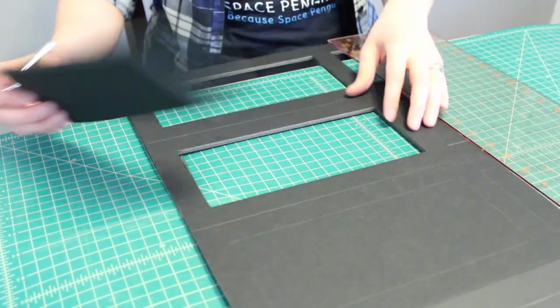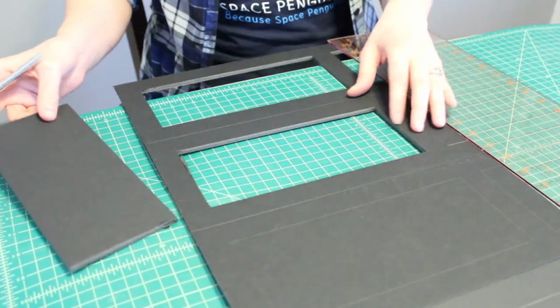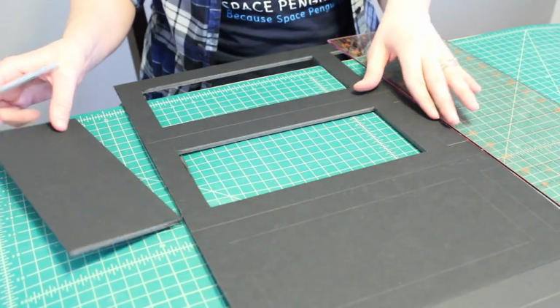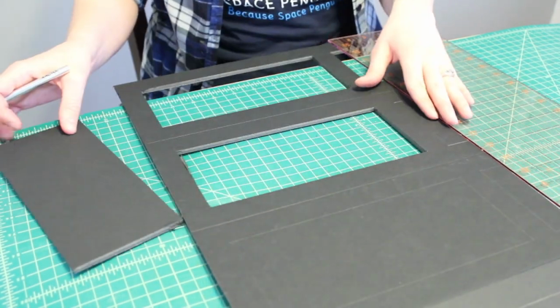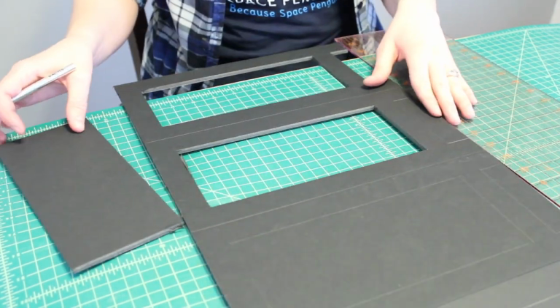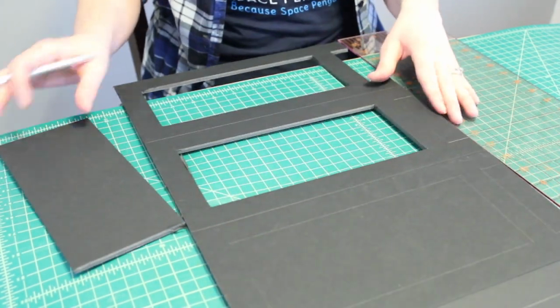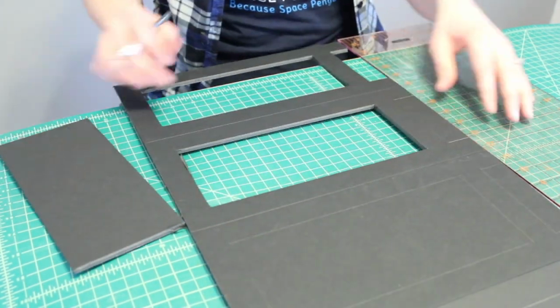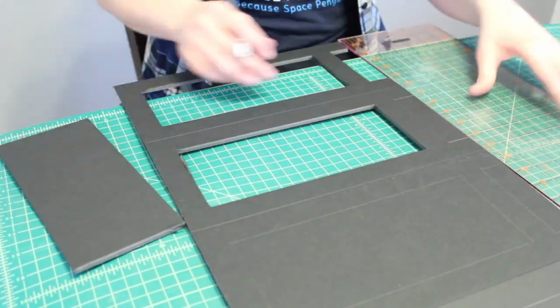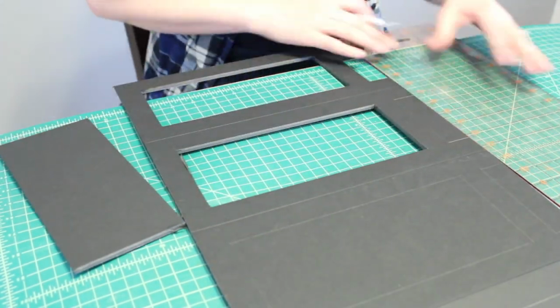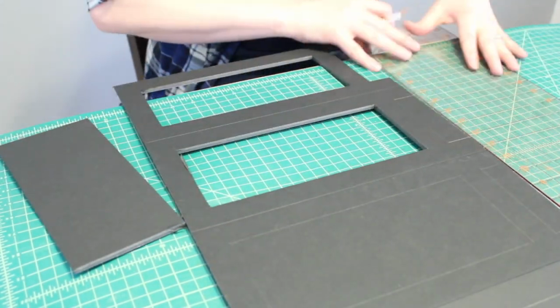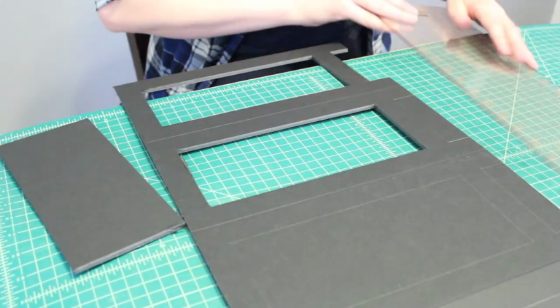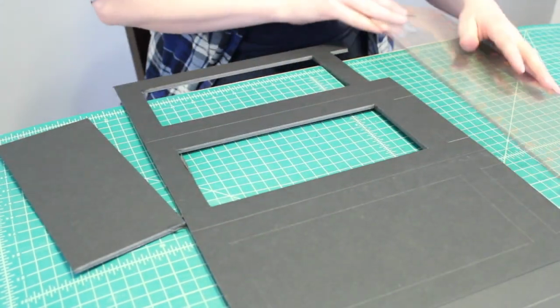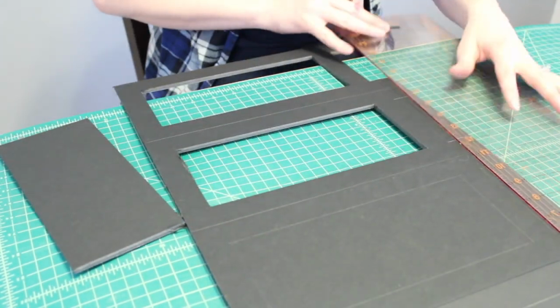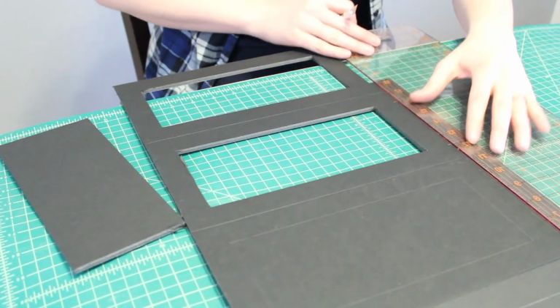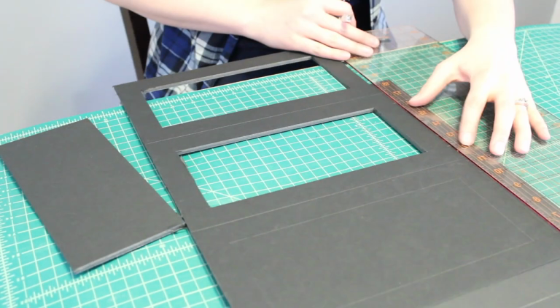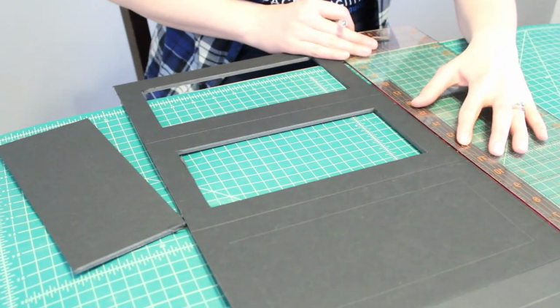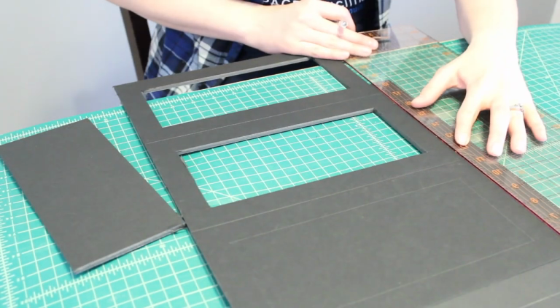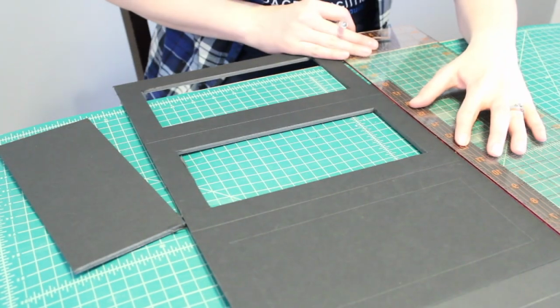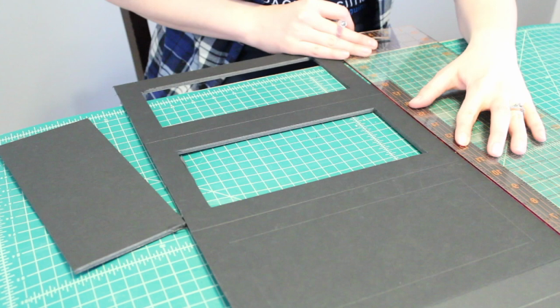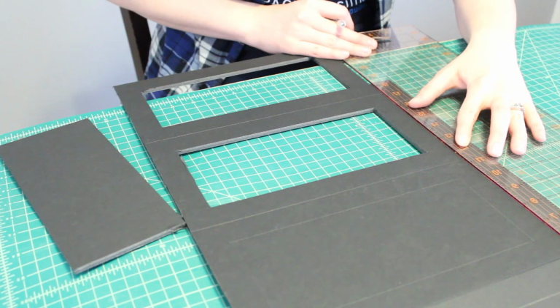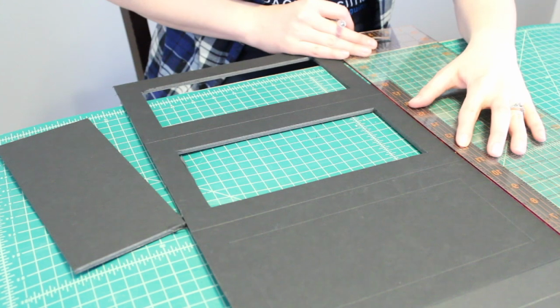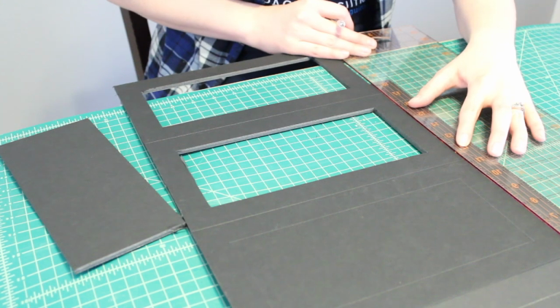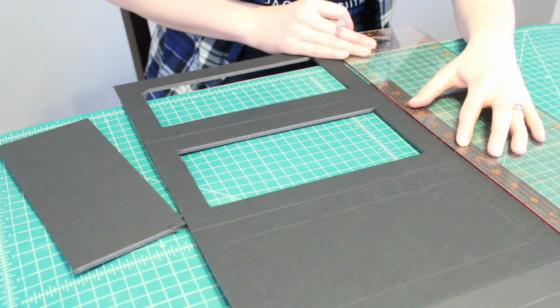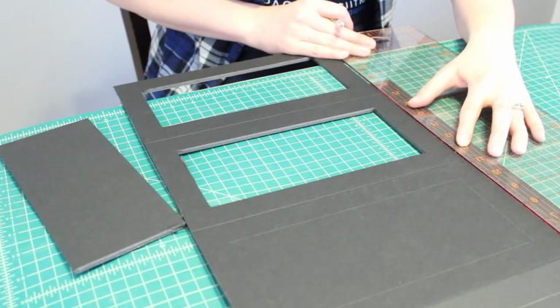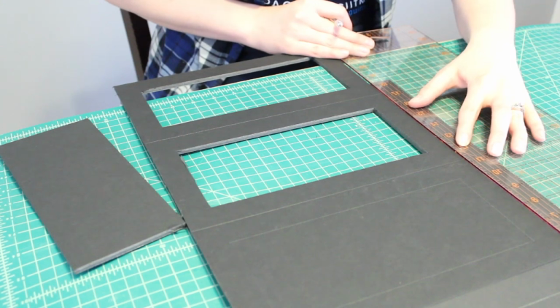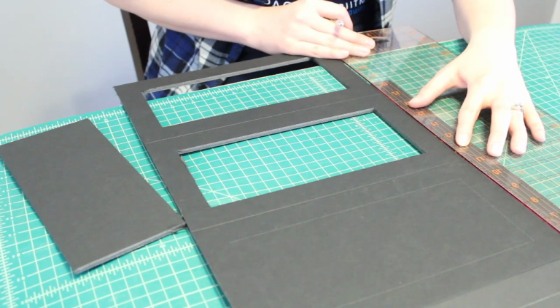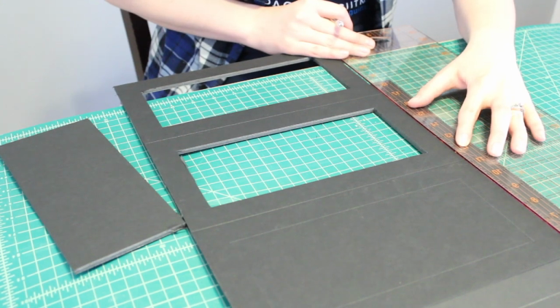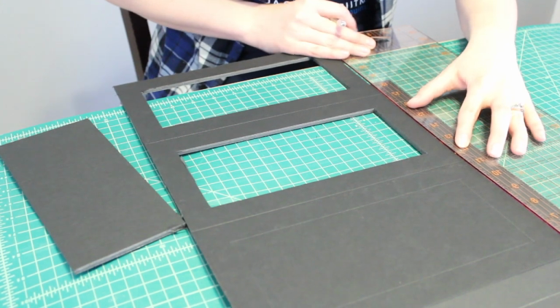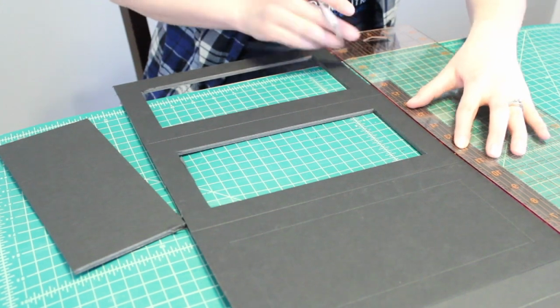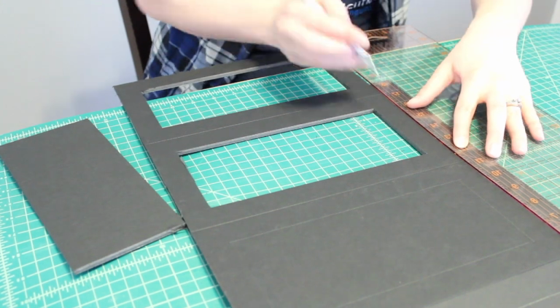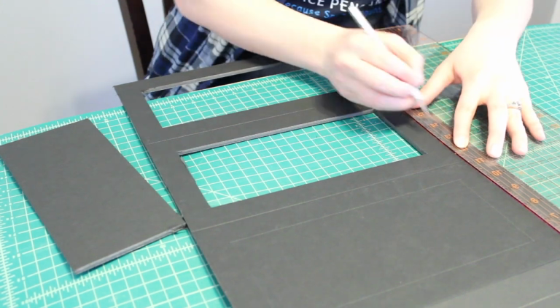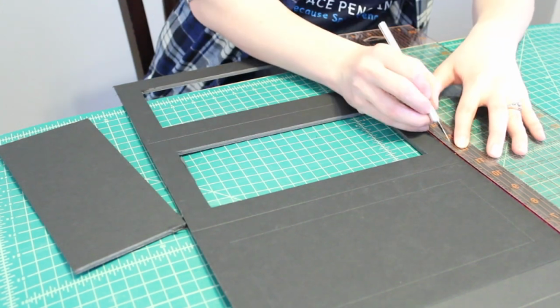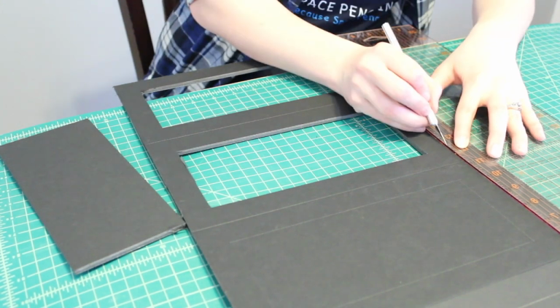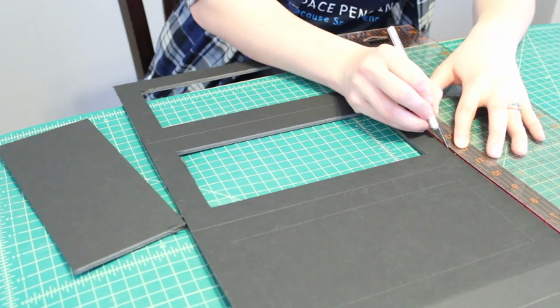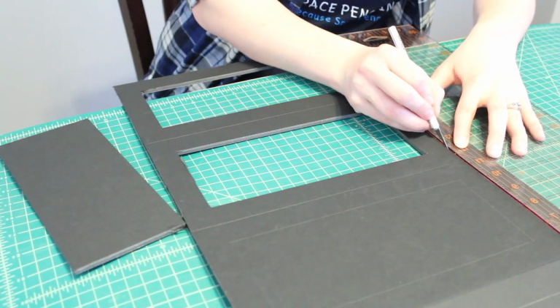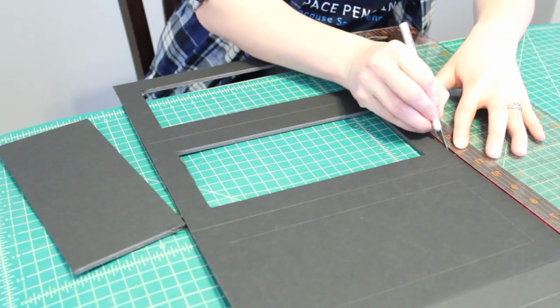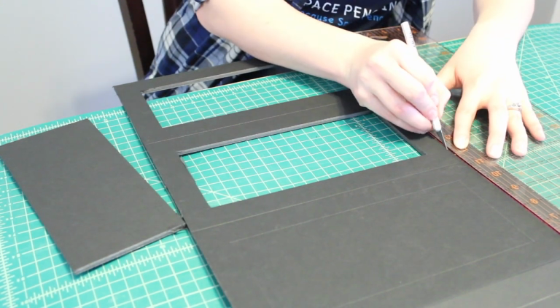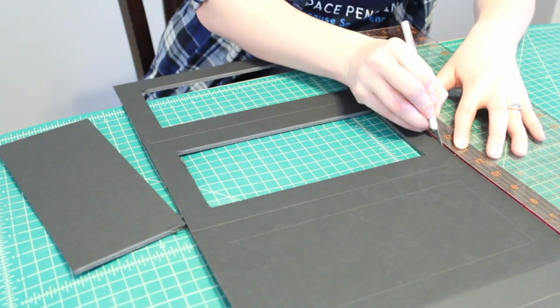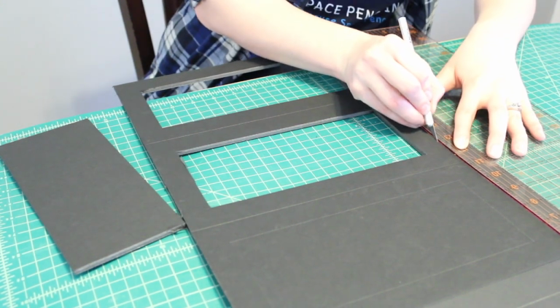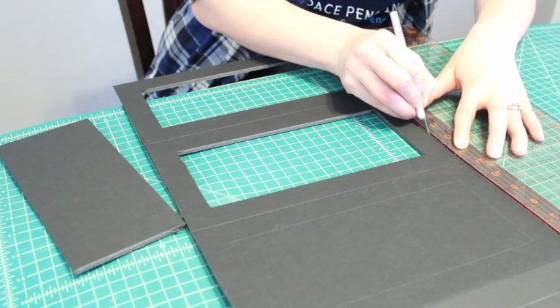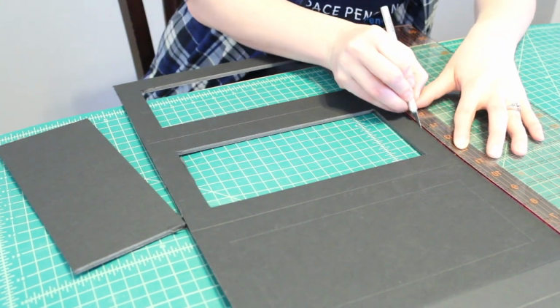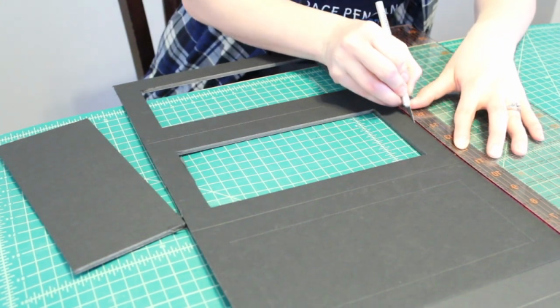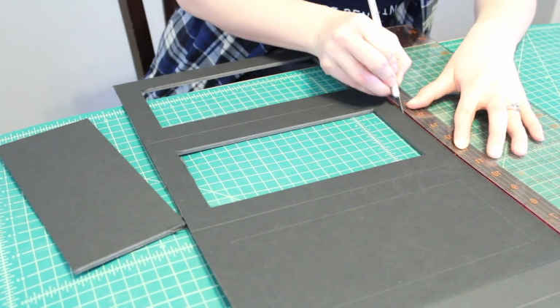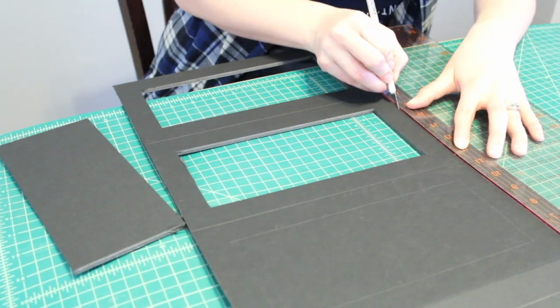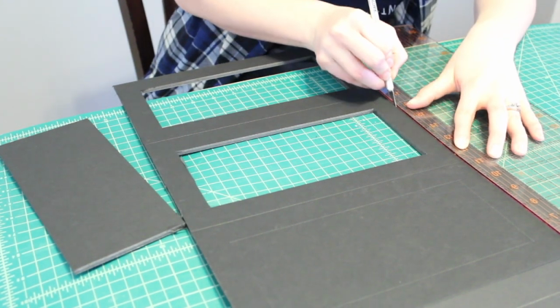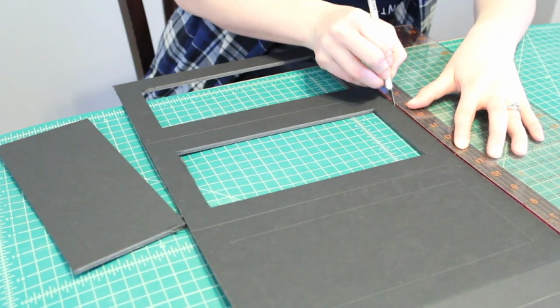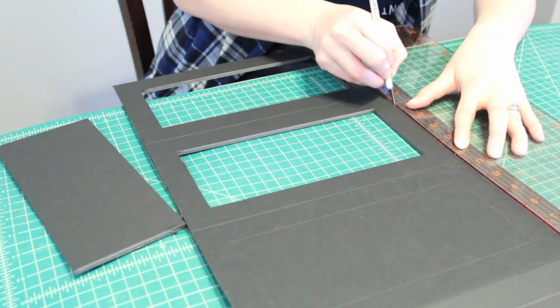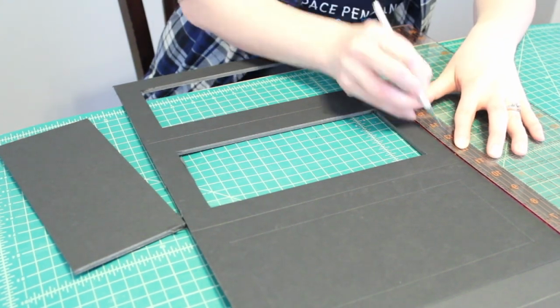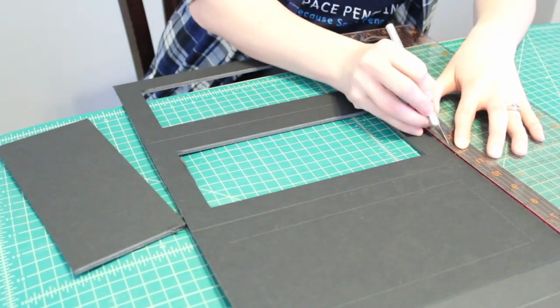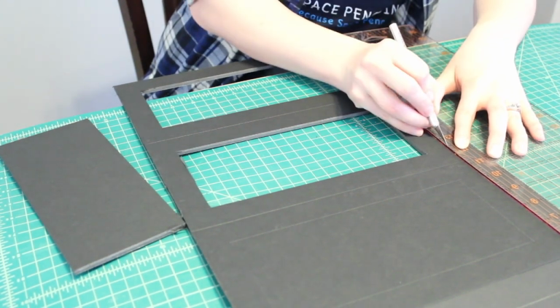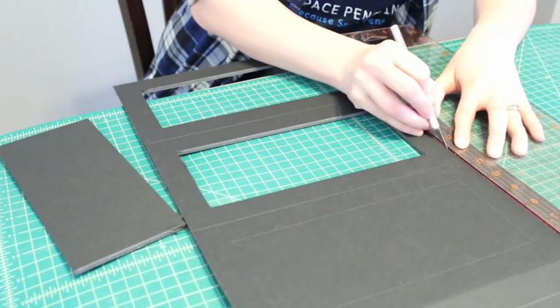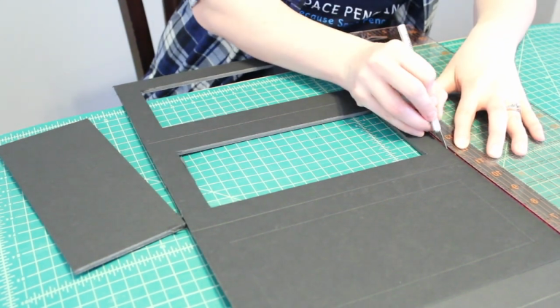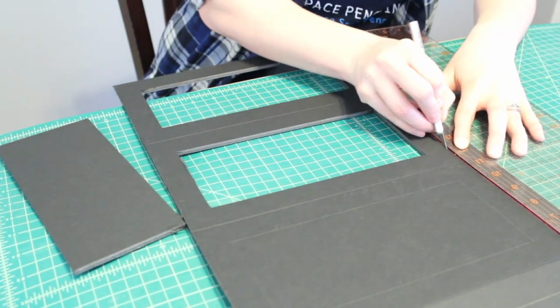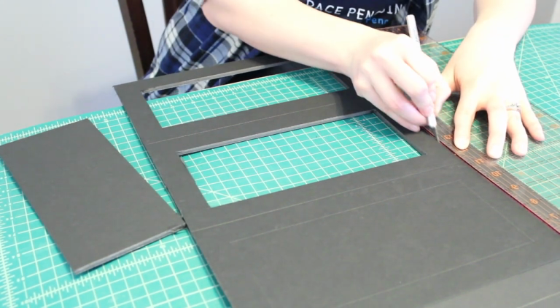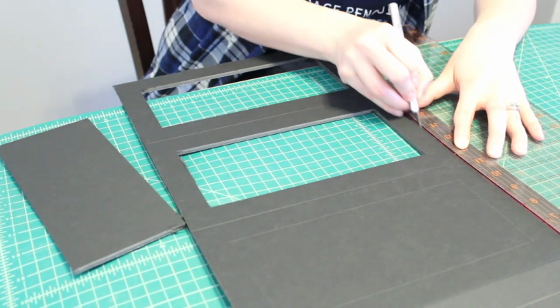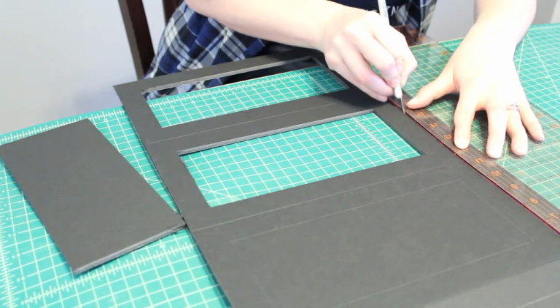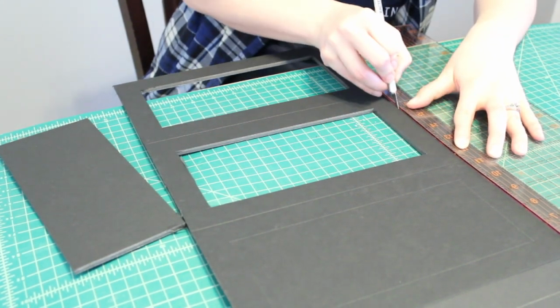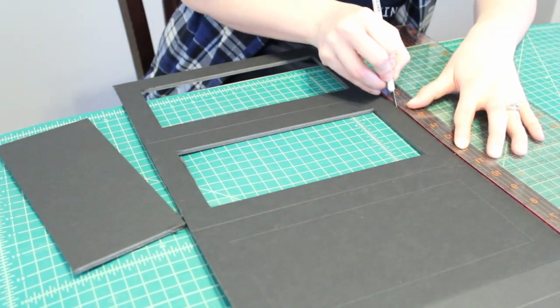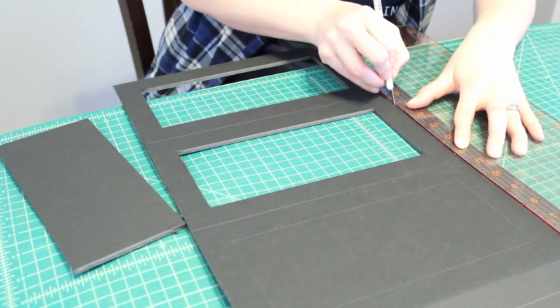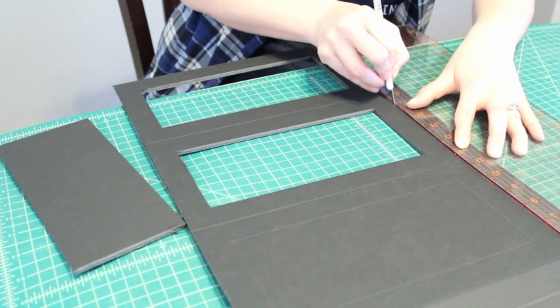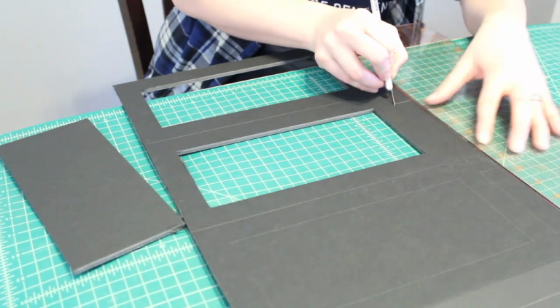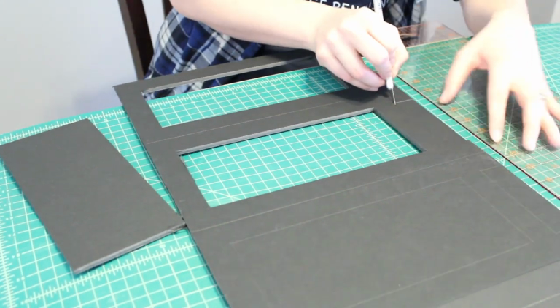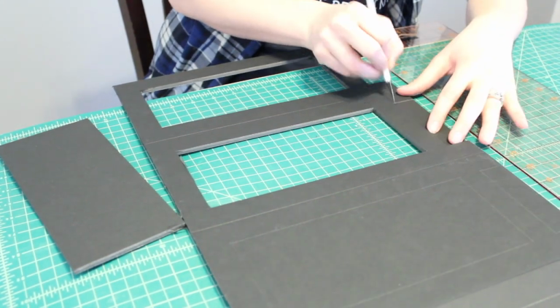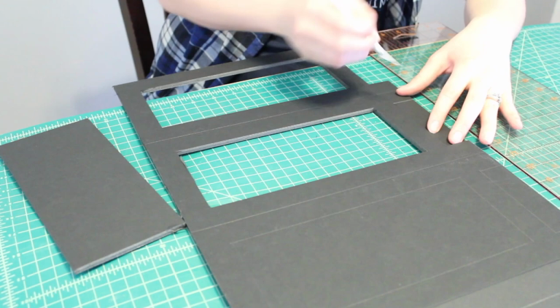I went ahead and repeated this technique all the way down, cutting the main panel and the feet section for all four sides.